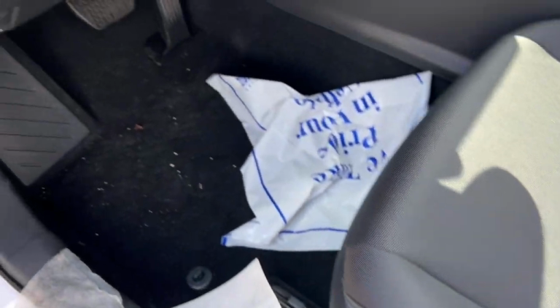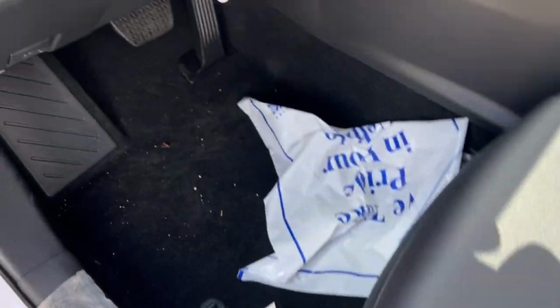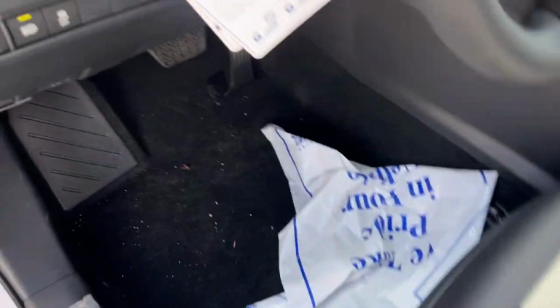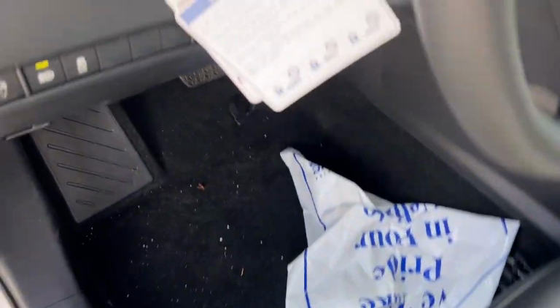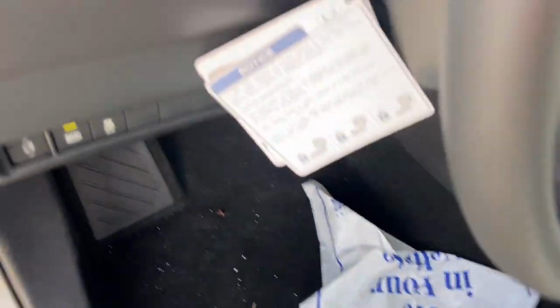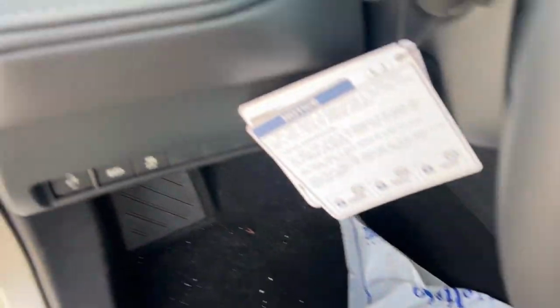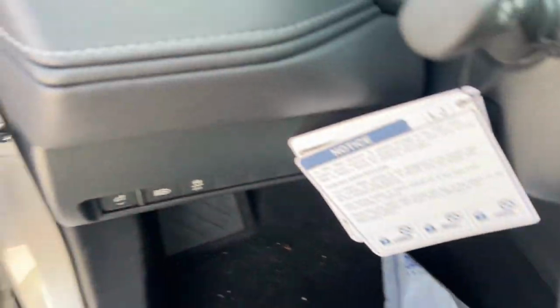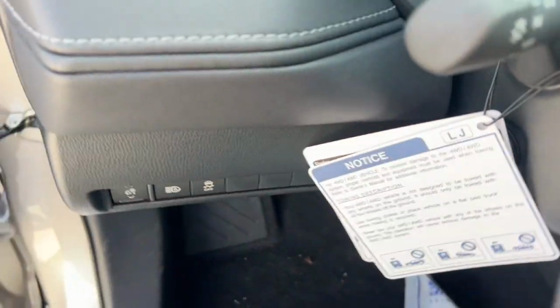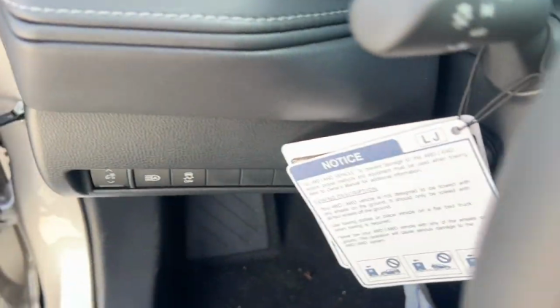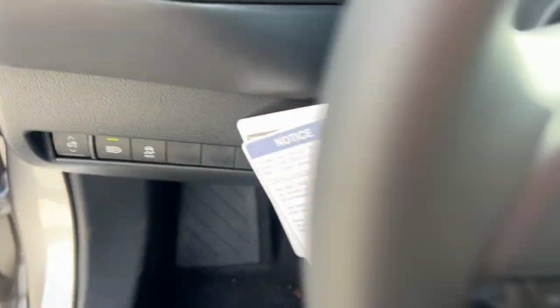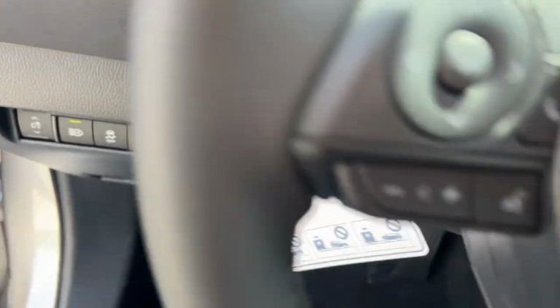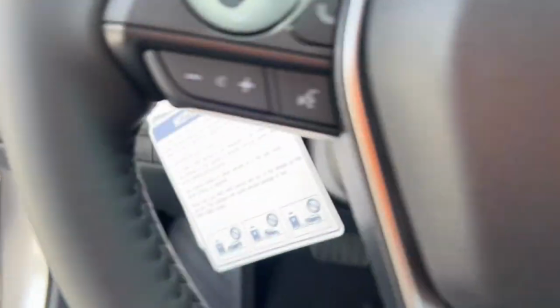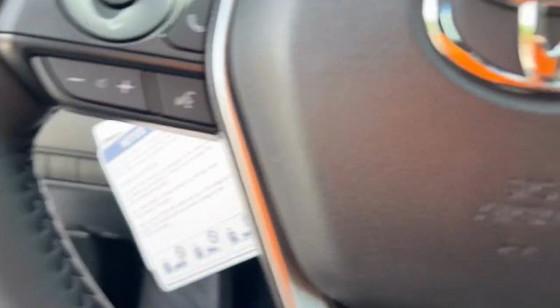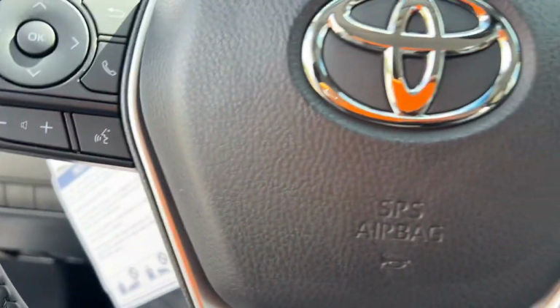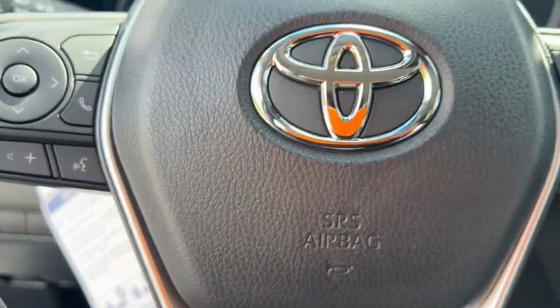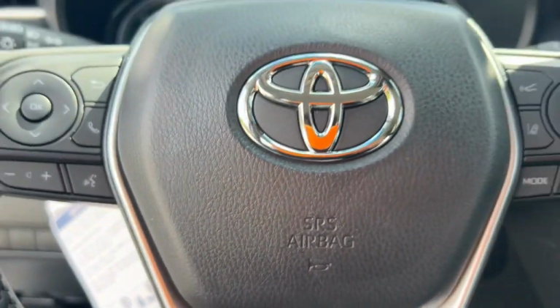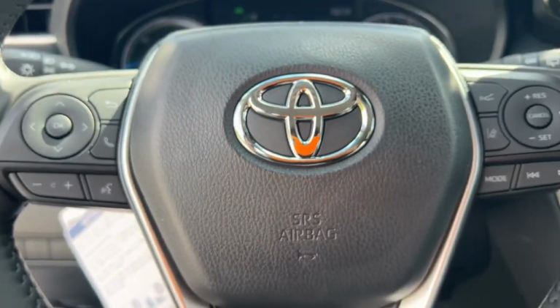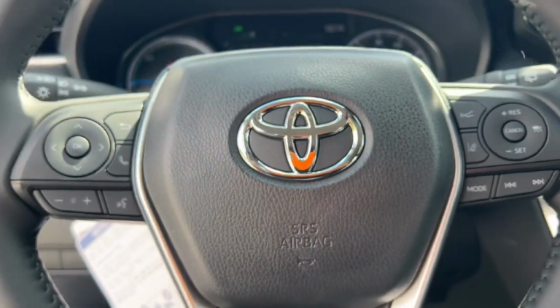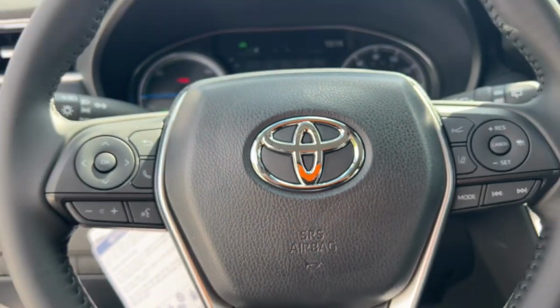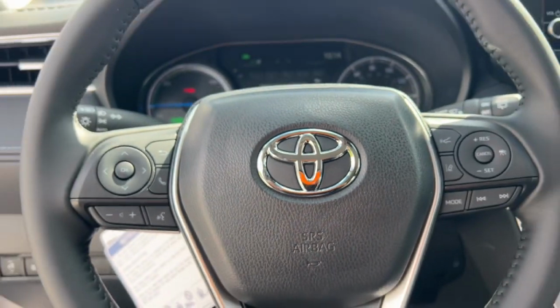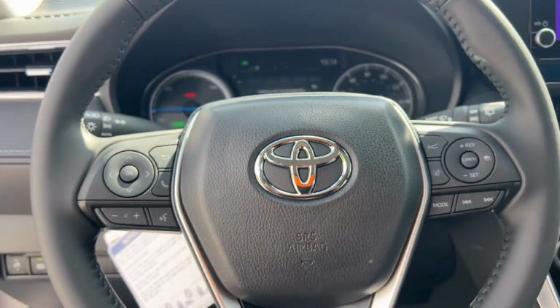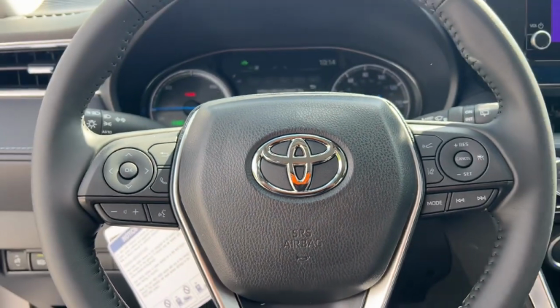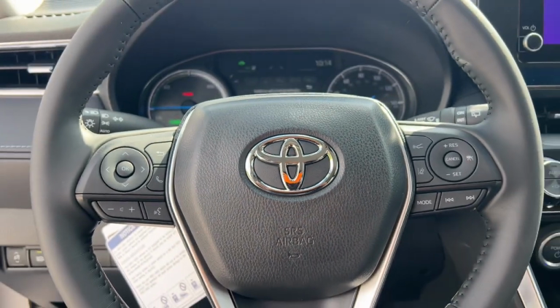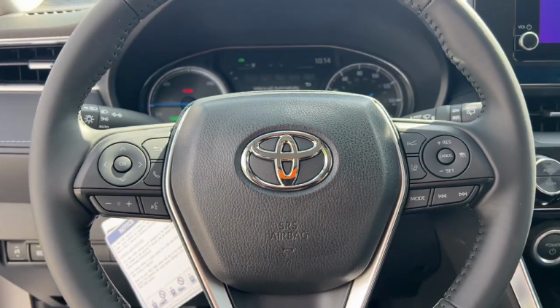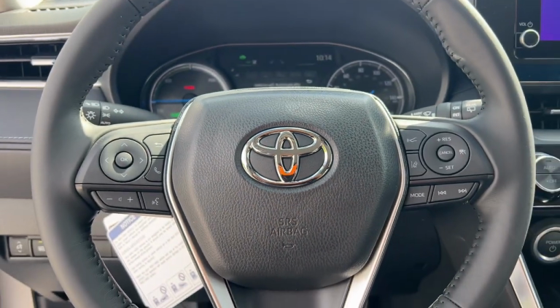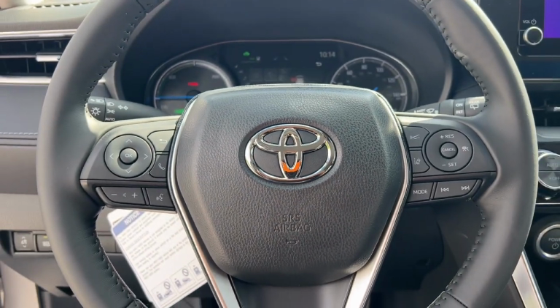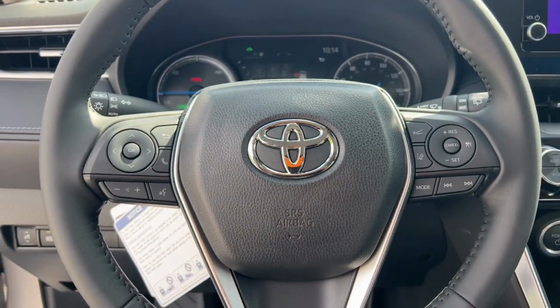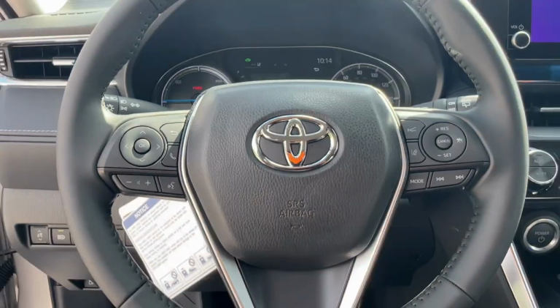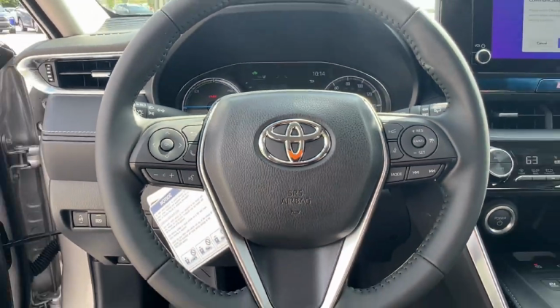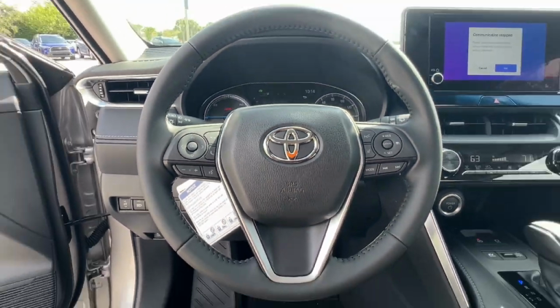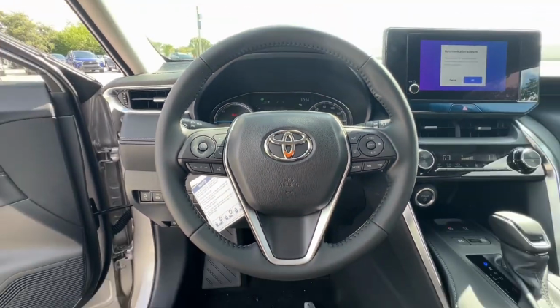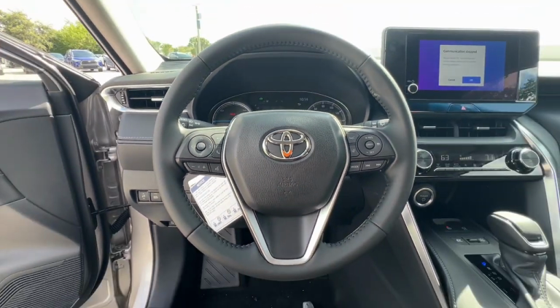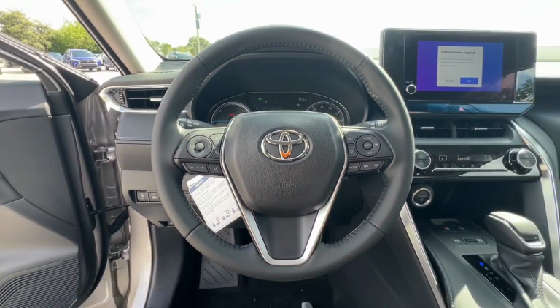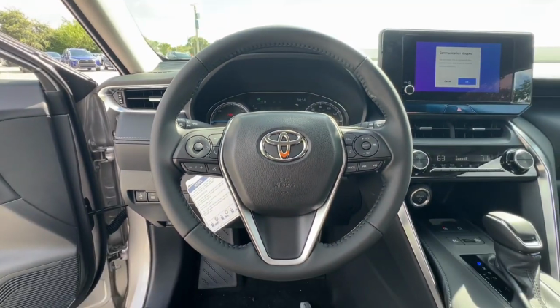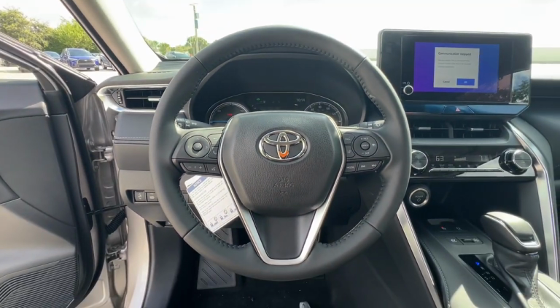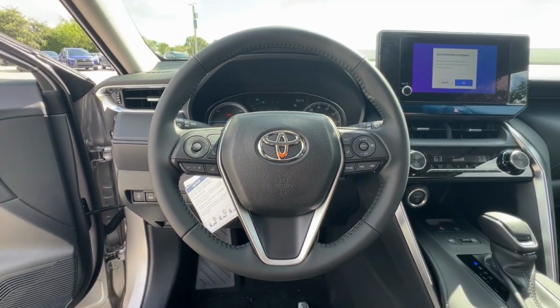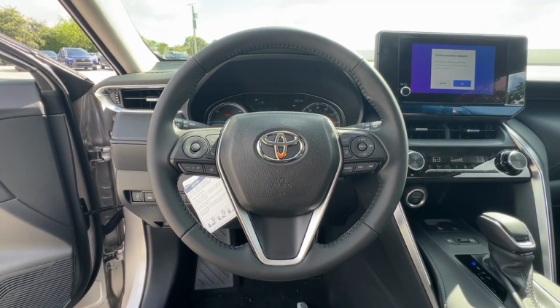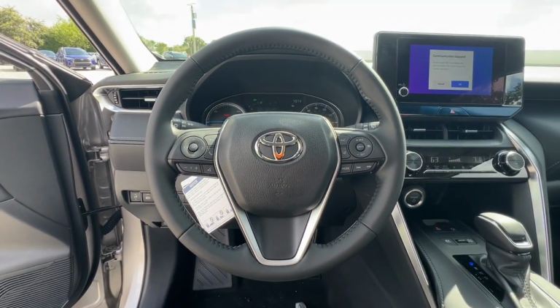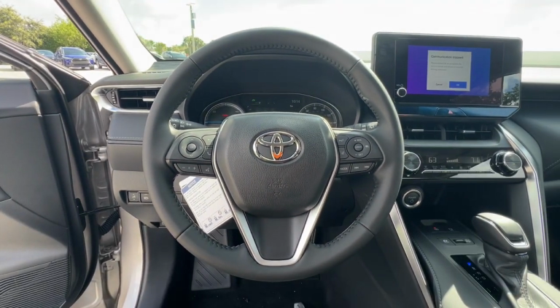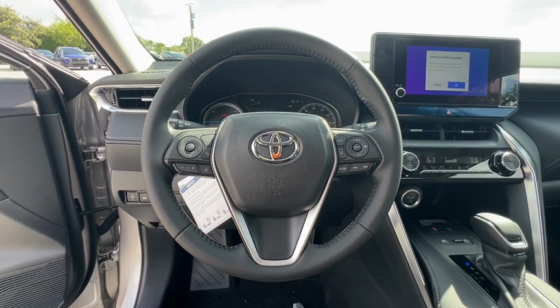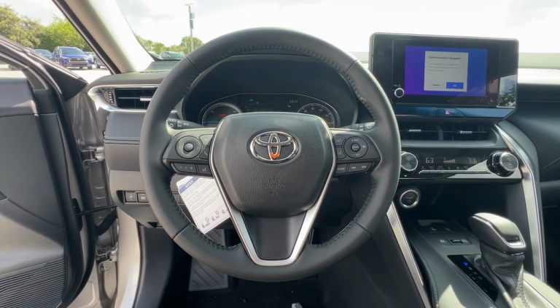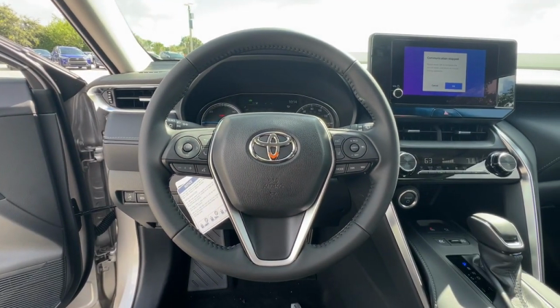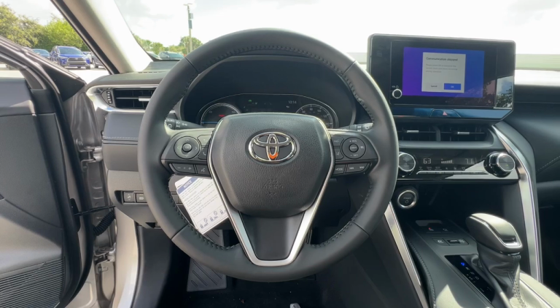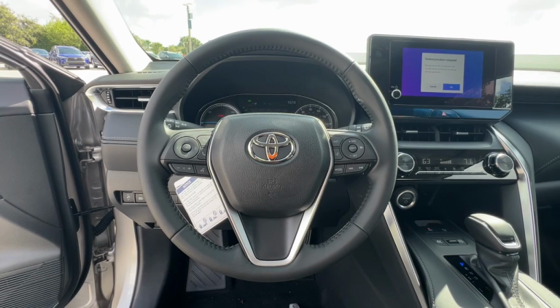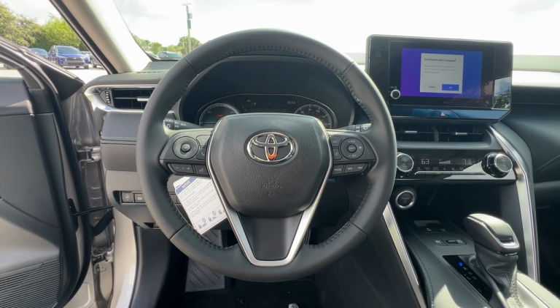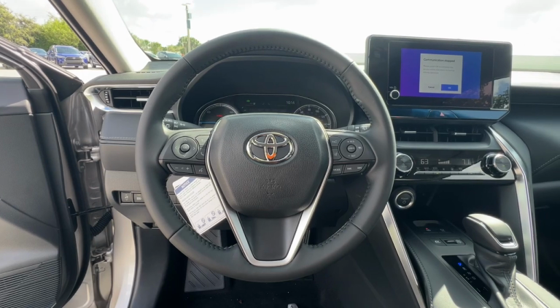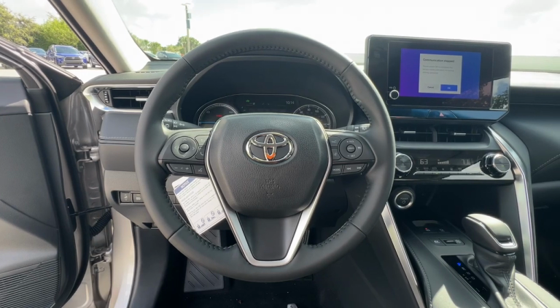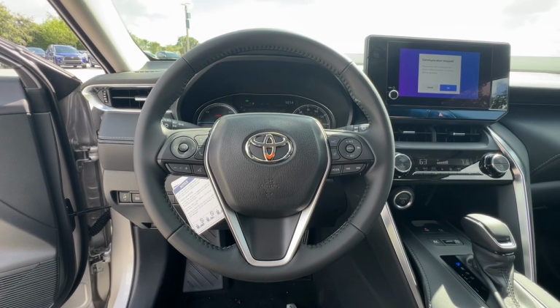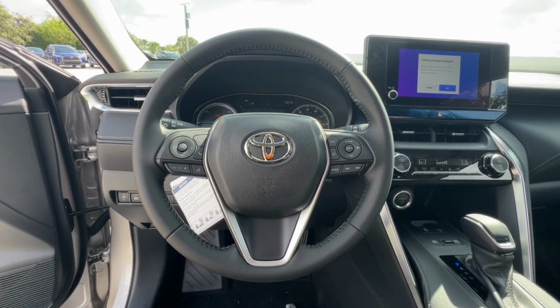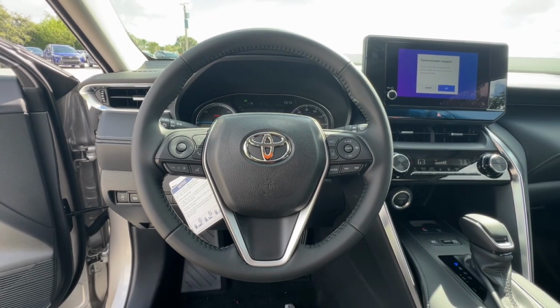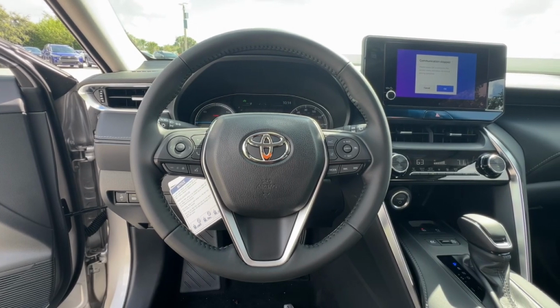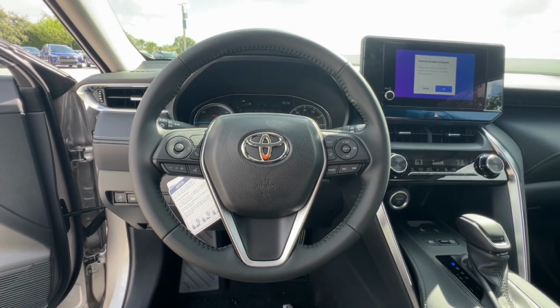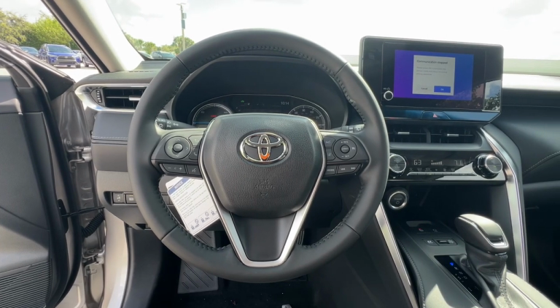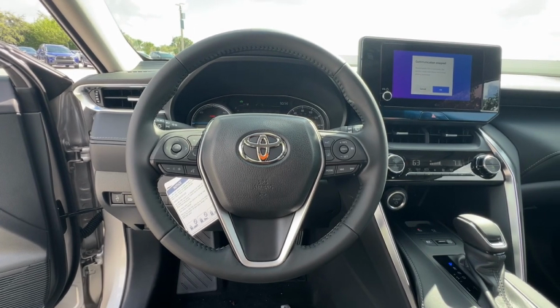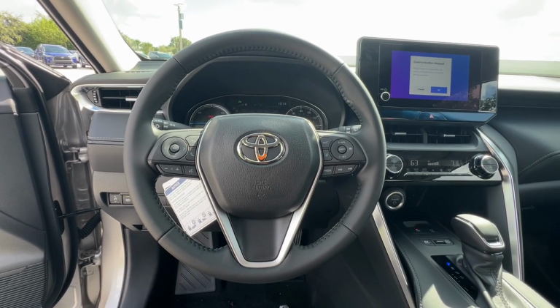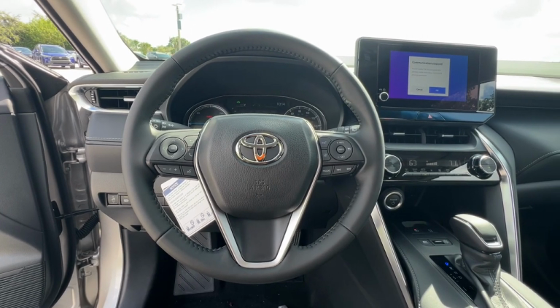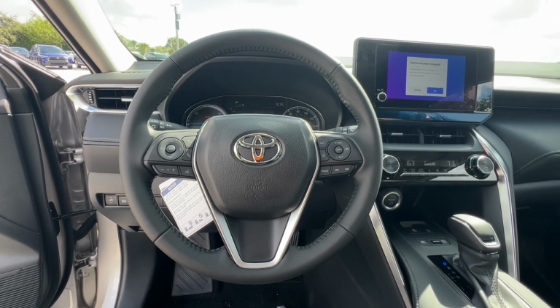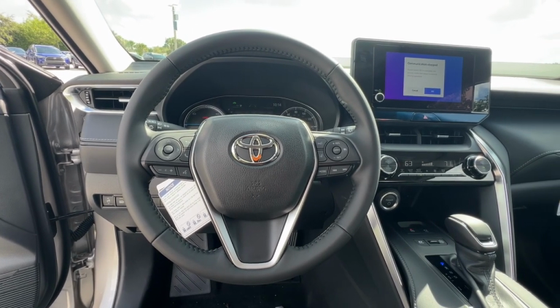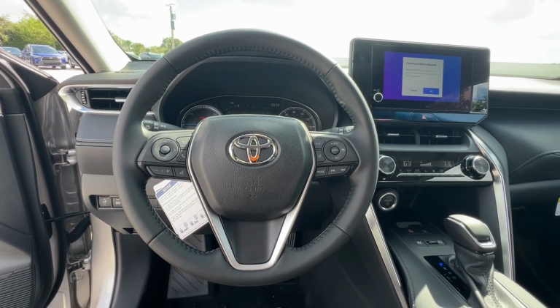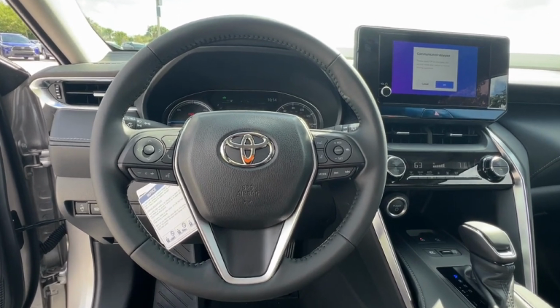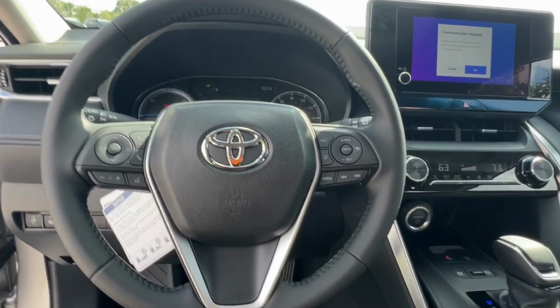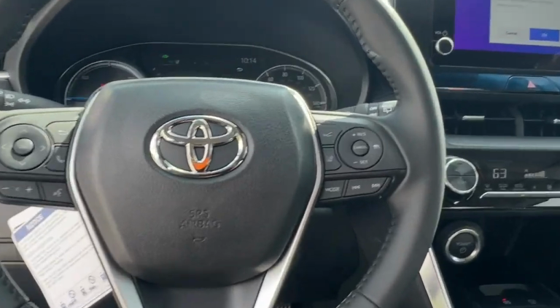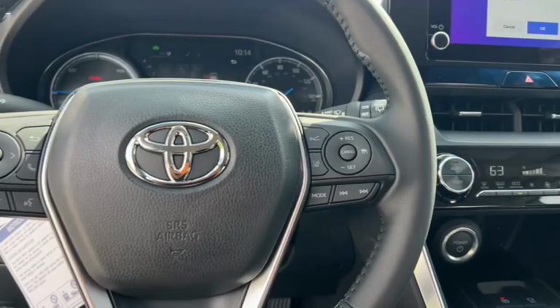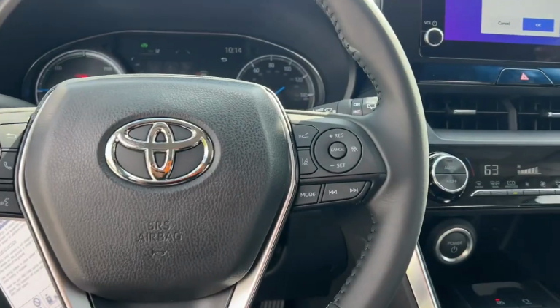Rediscover the pleasure of travel in this passenger-focused Venza. Come in for a test drive. Our team will make it the best part of your day.